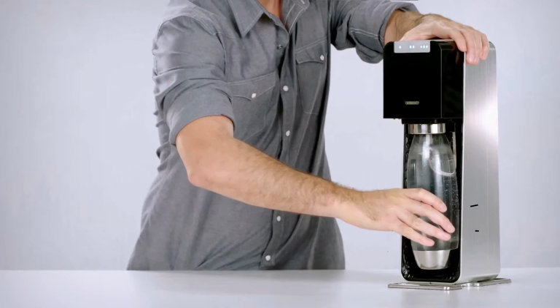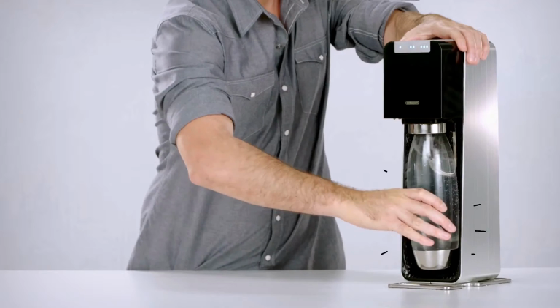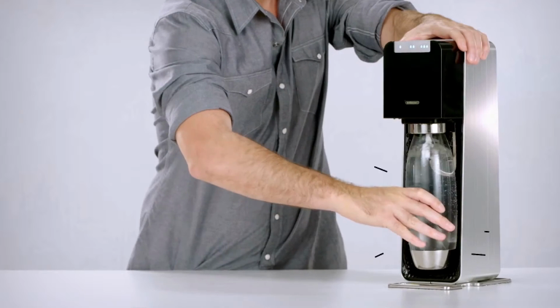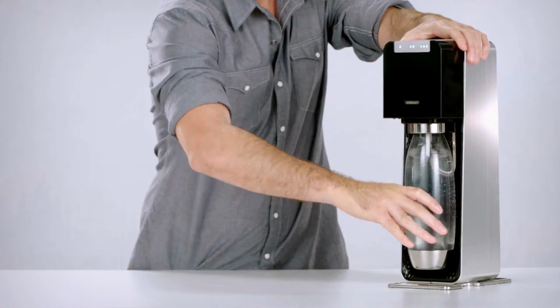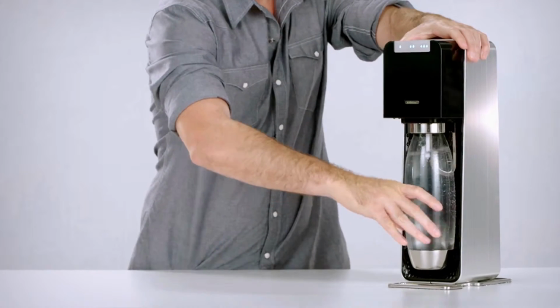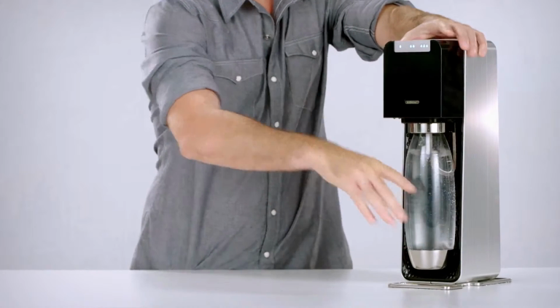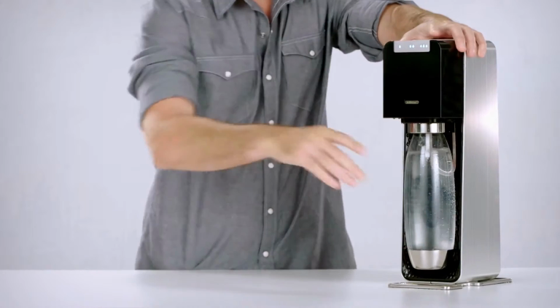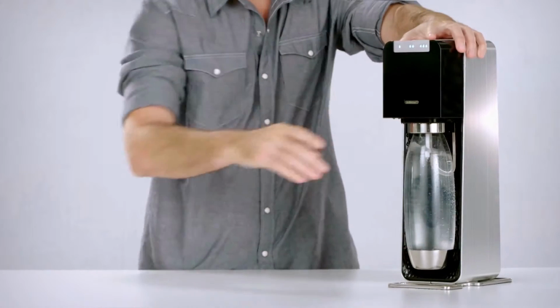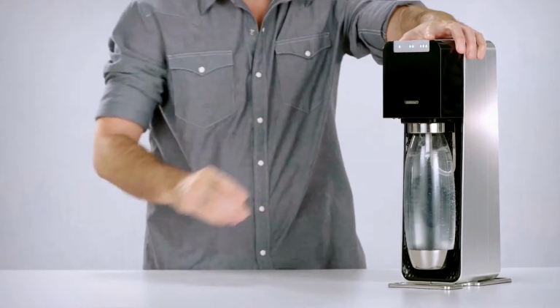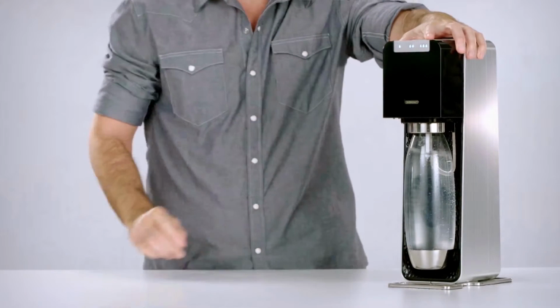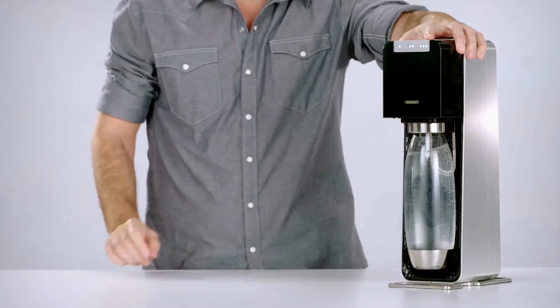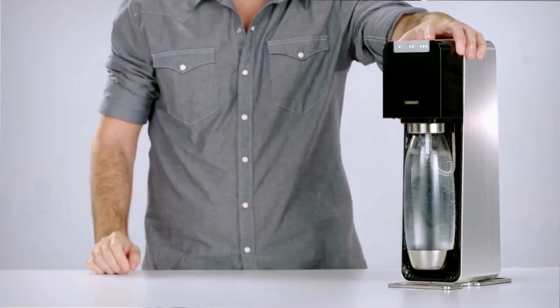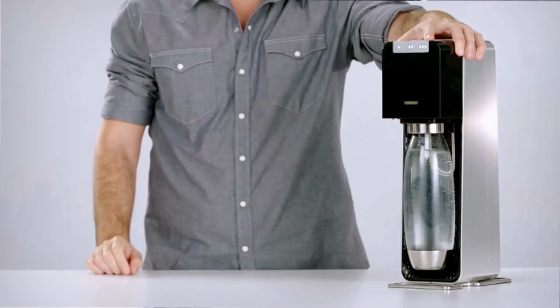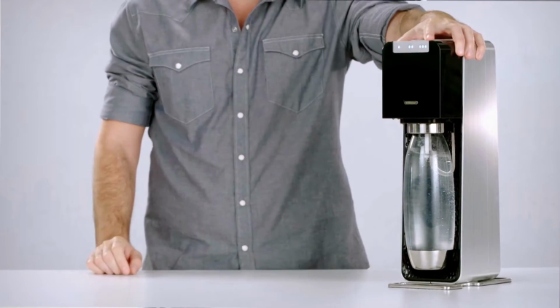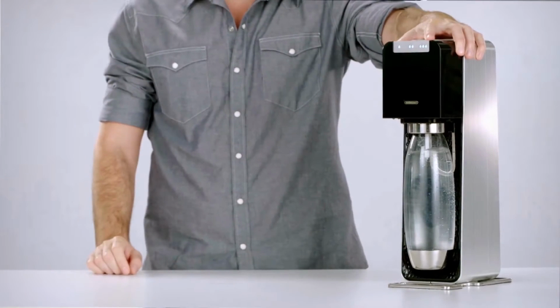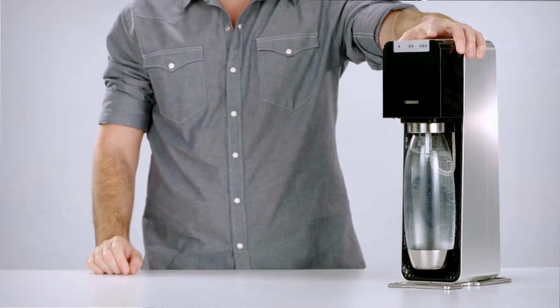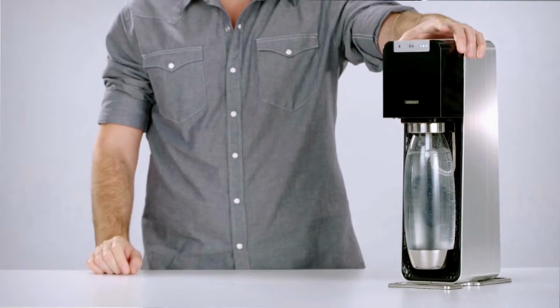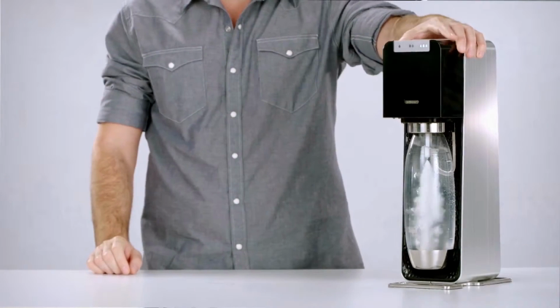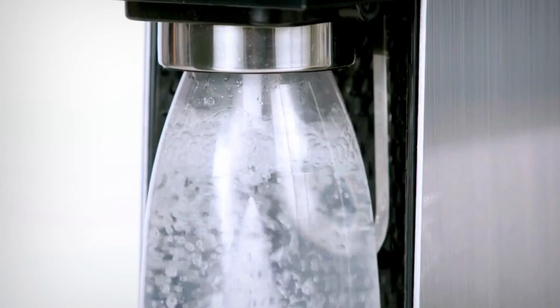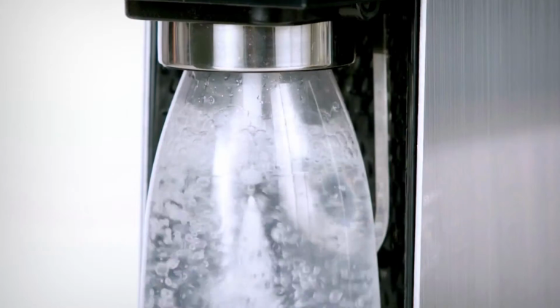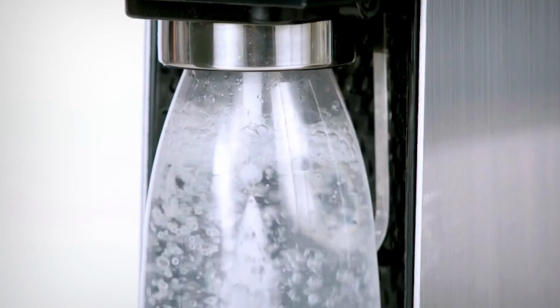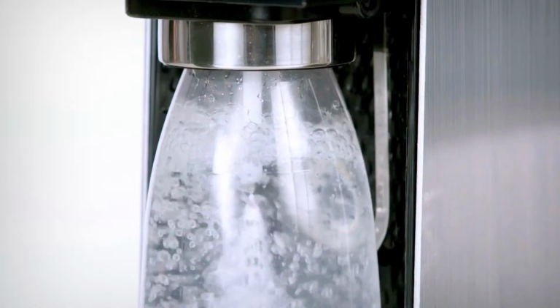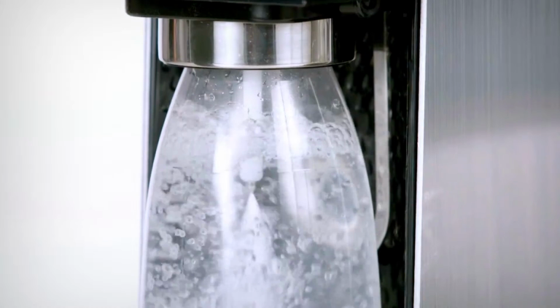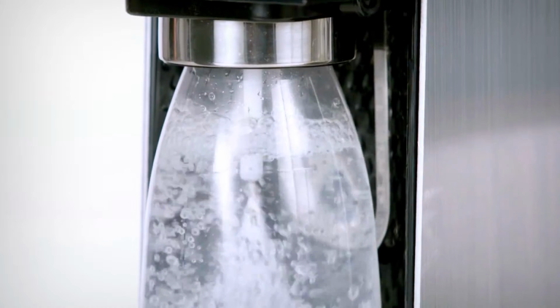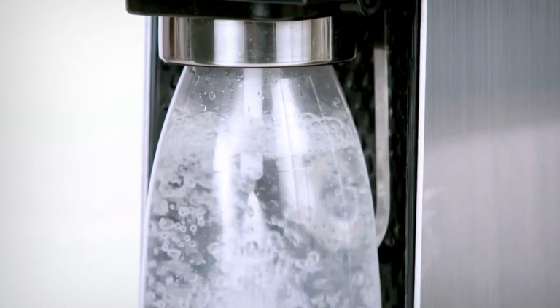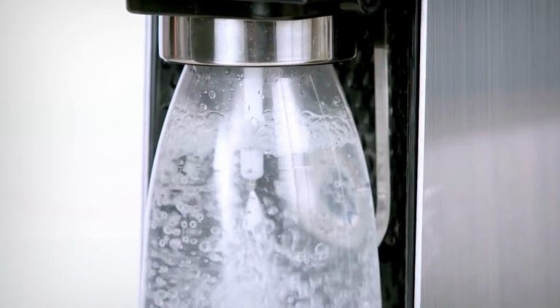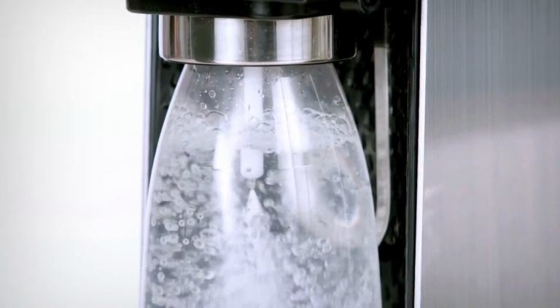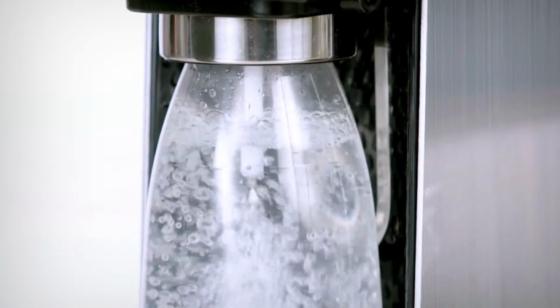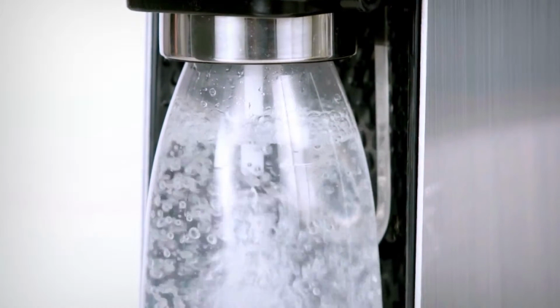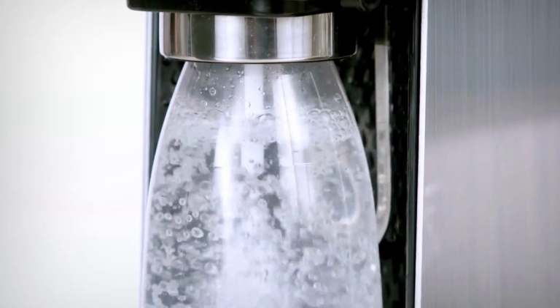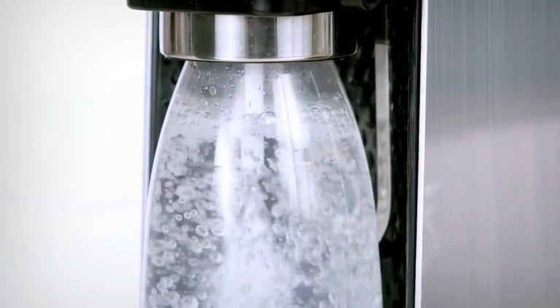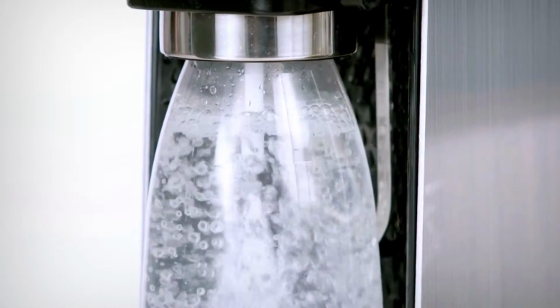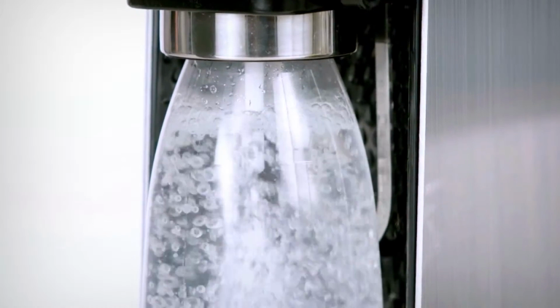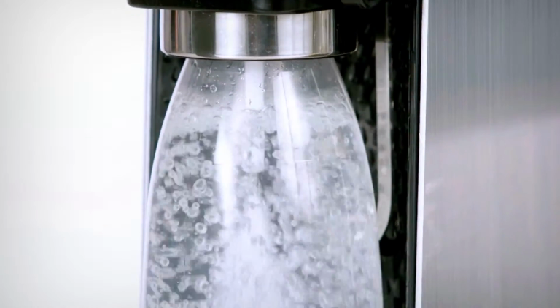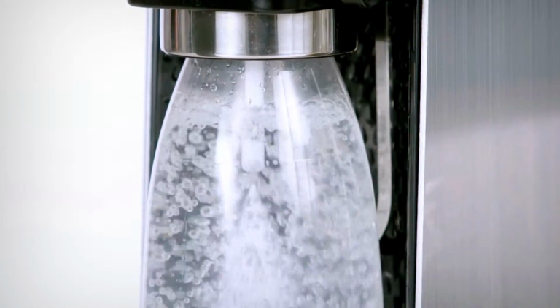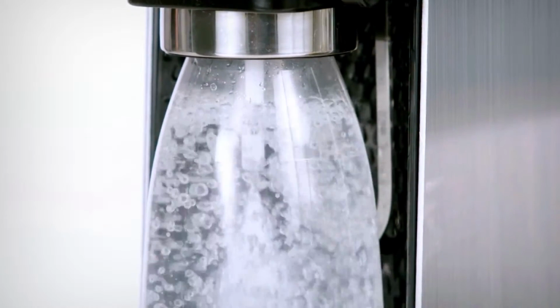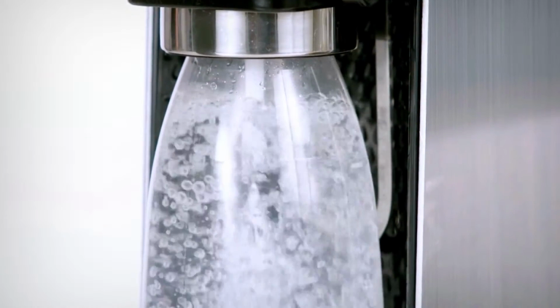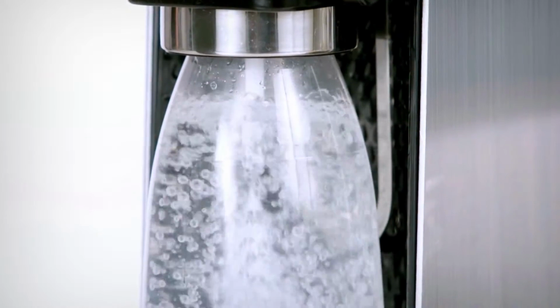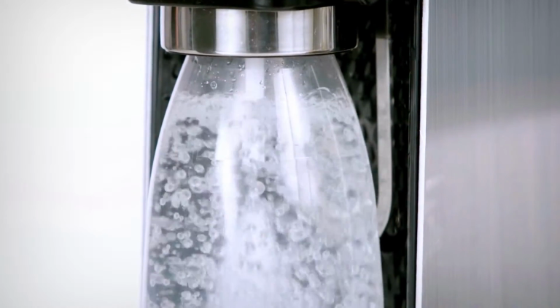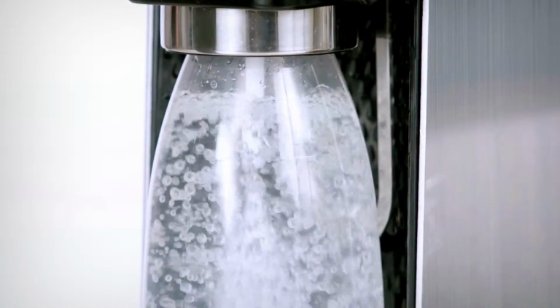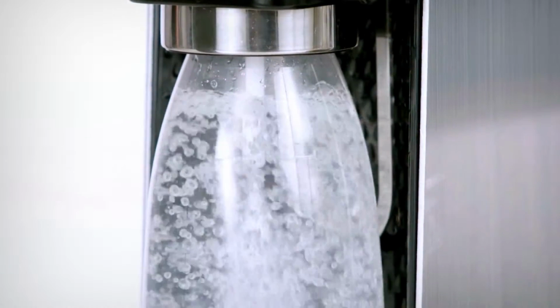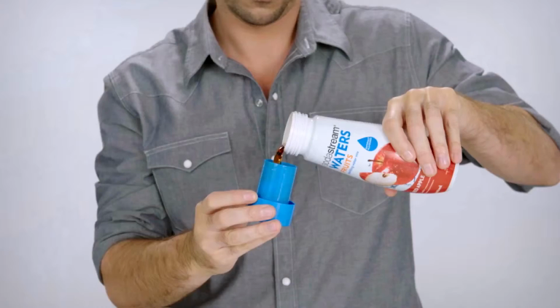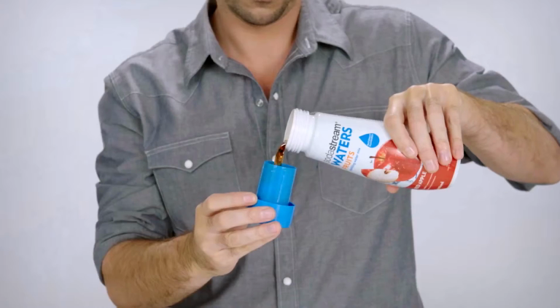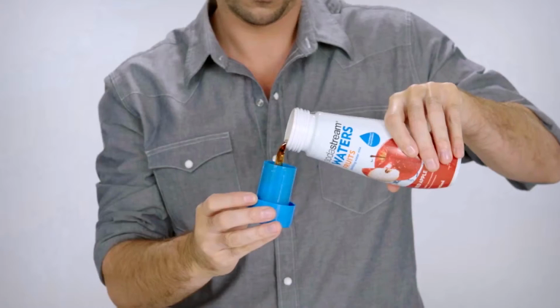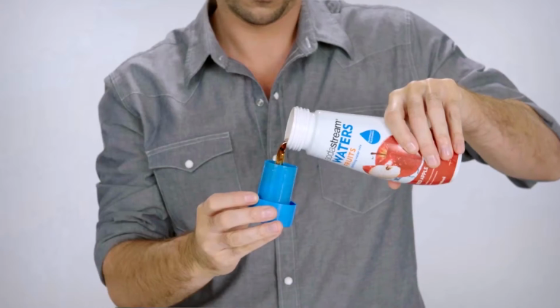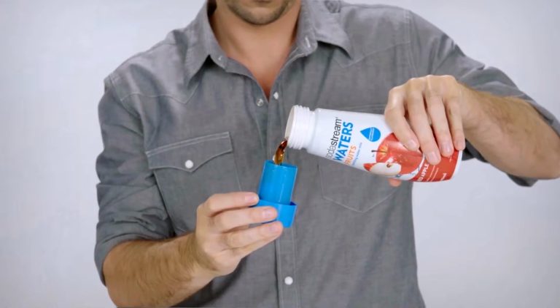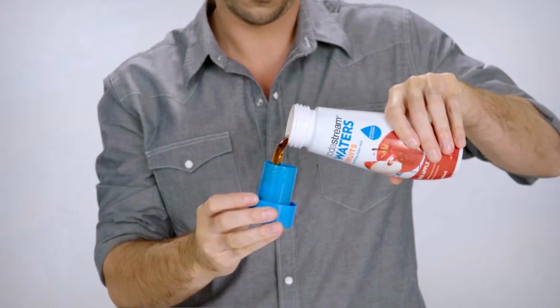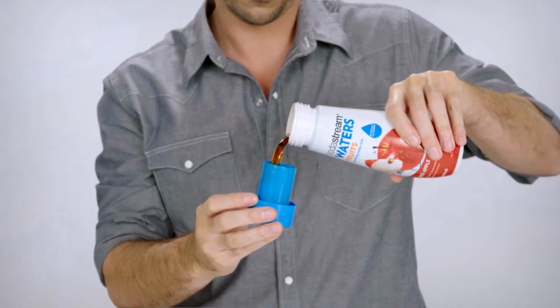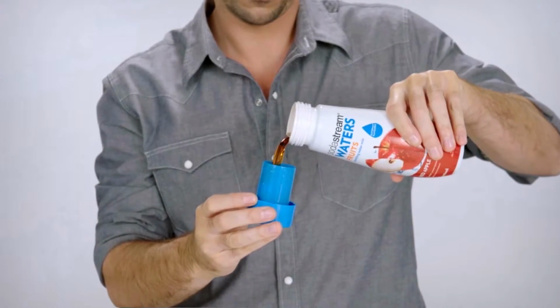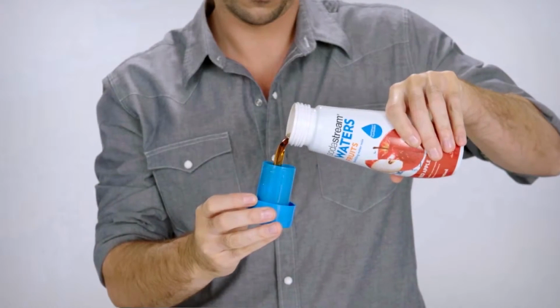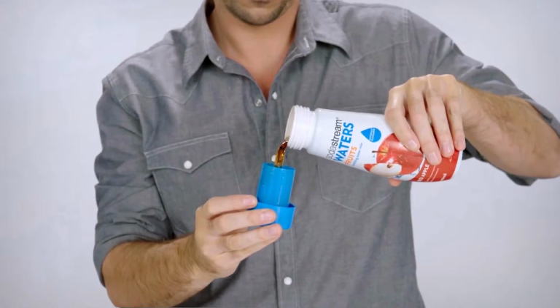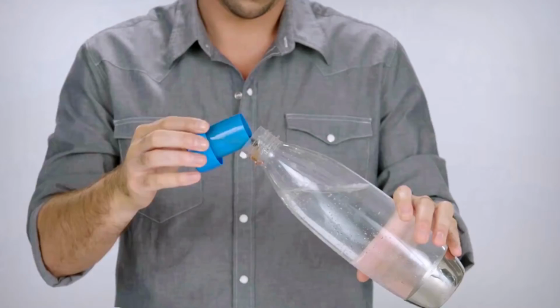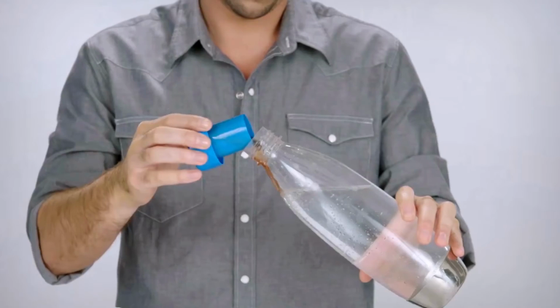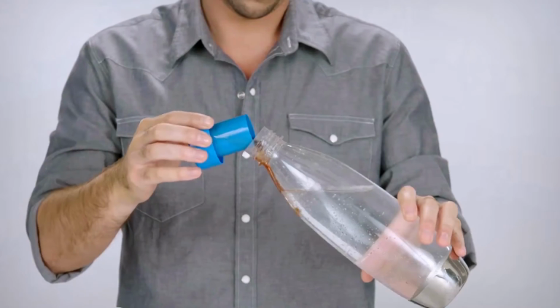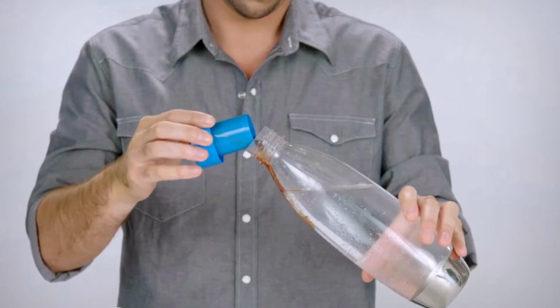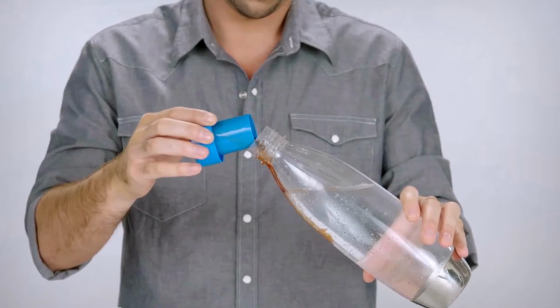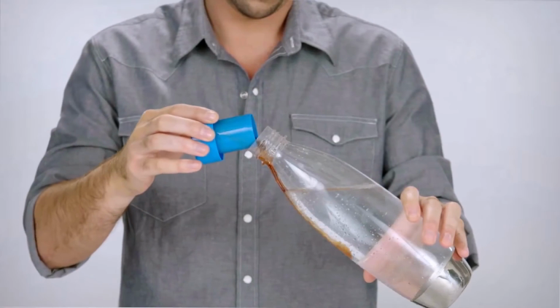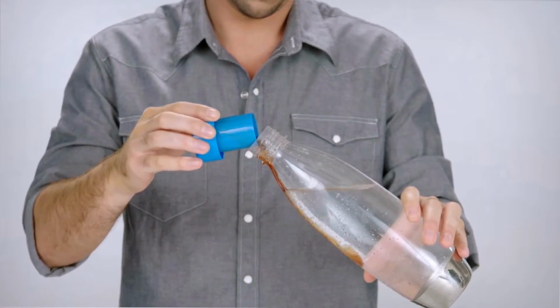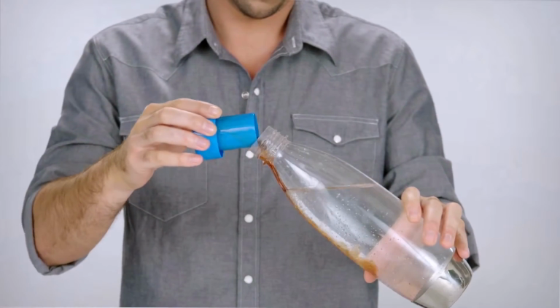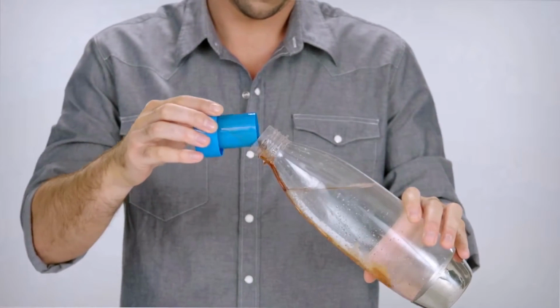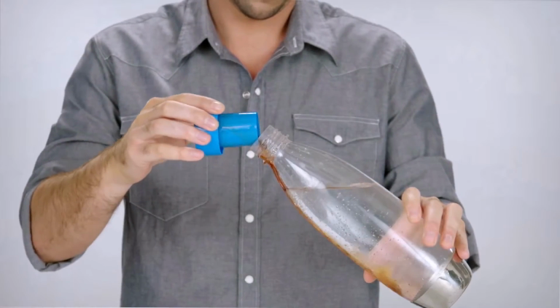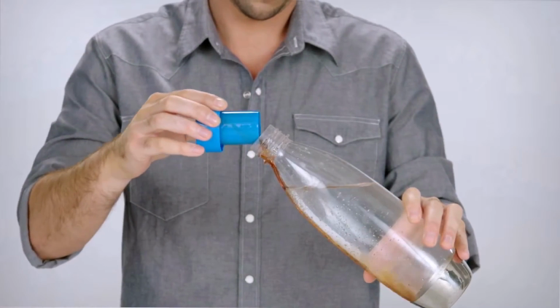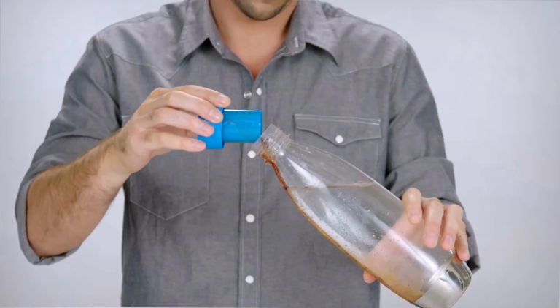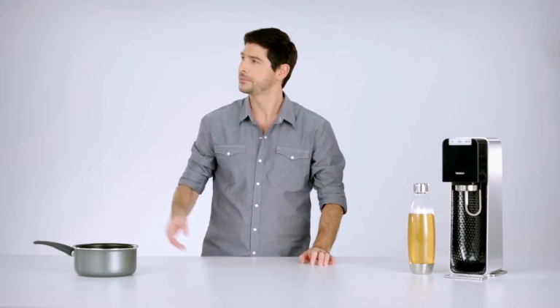Fizz one litre of cold fresh water with a SodaStream sparkling water maker. Add a shot of red apple flavour for a hearty base.